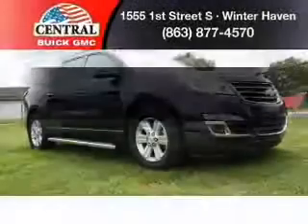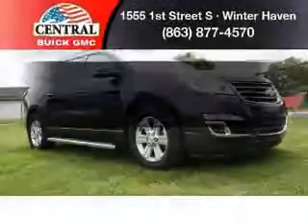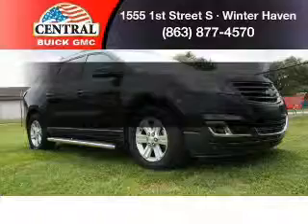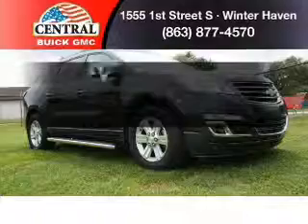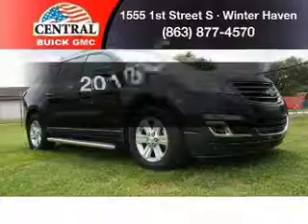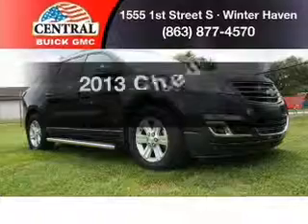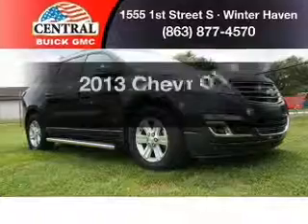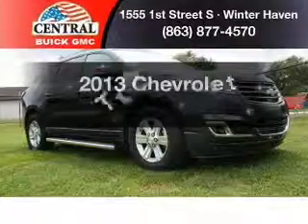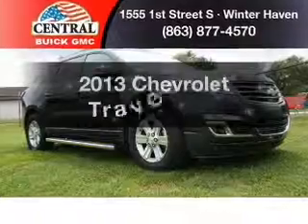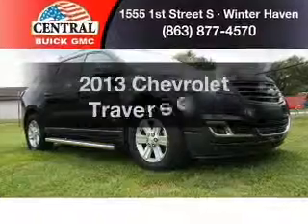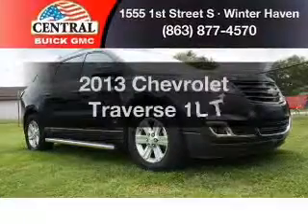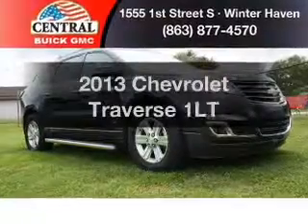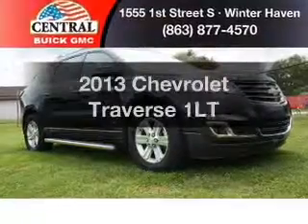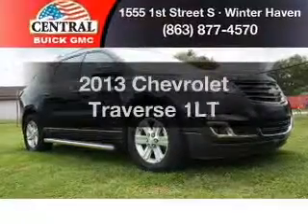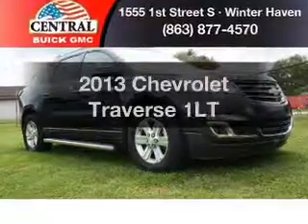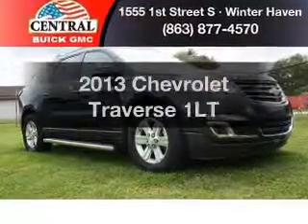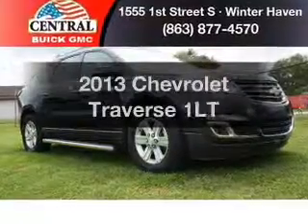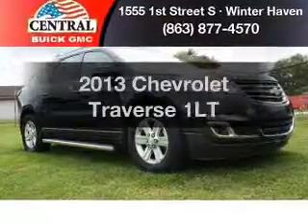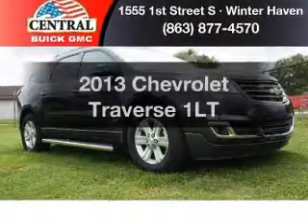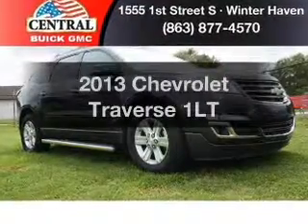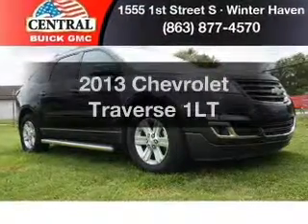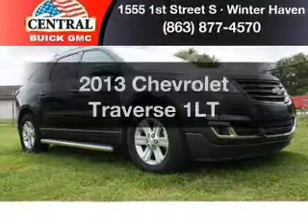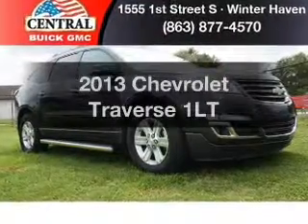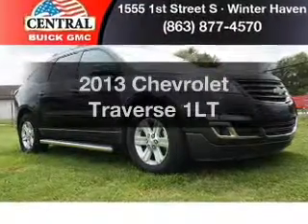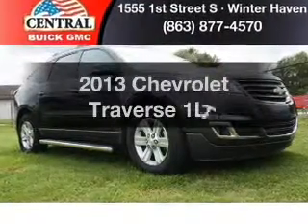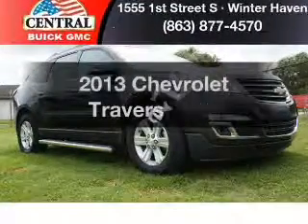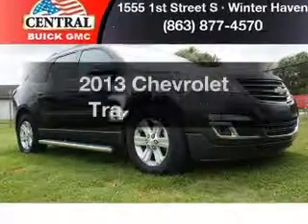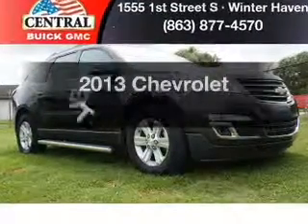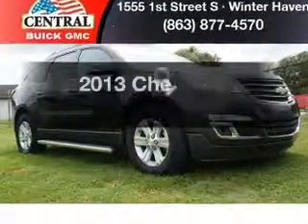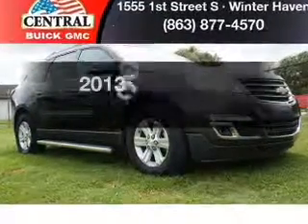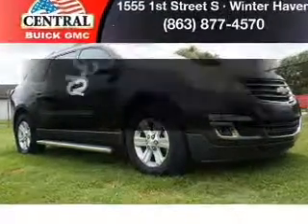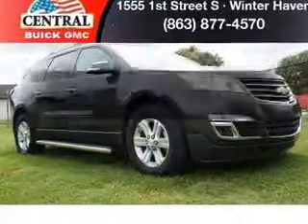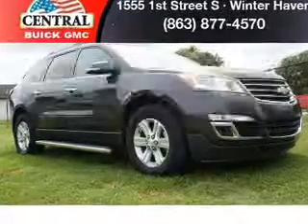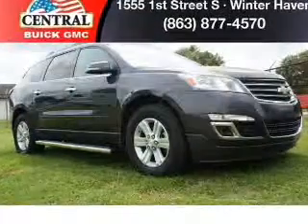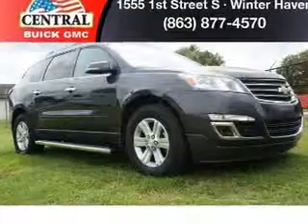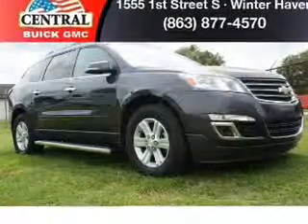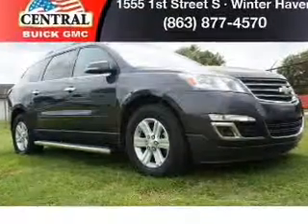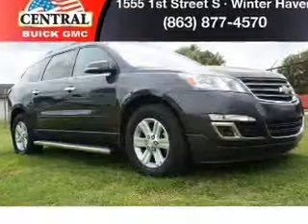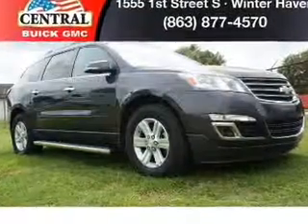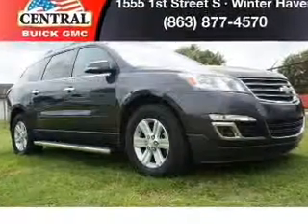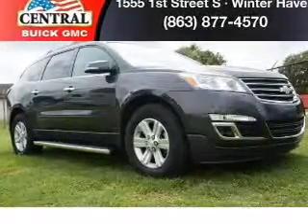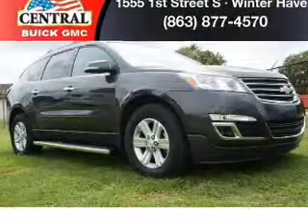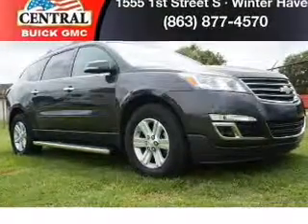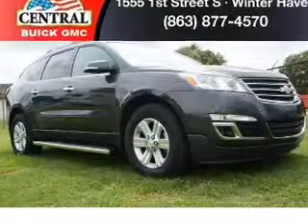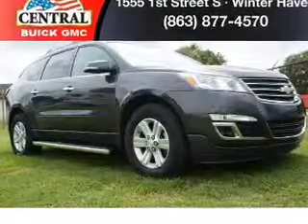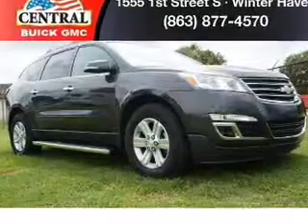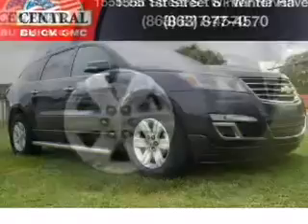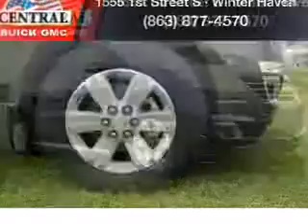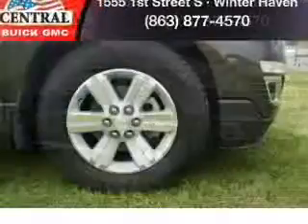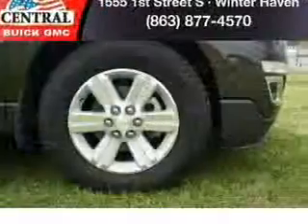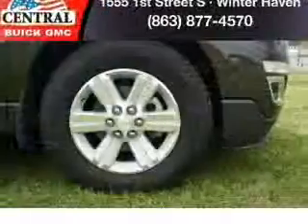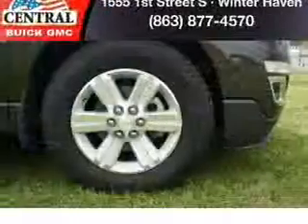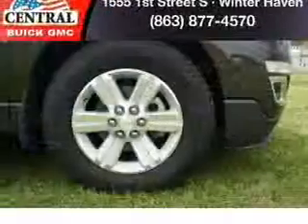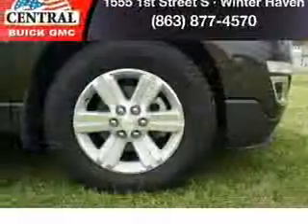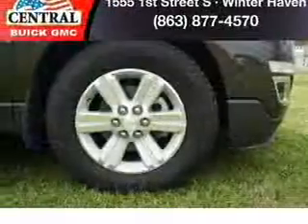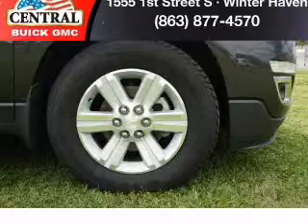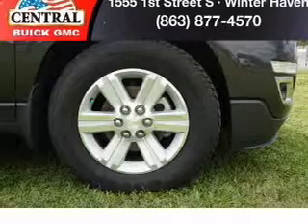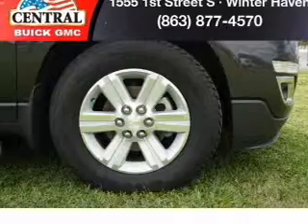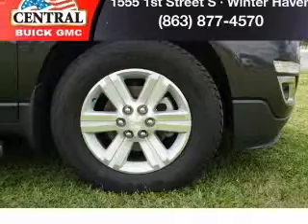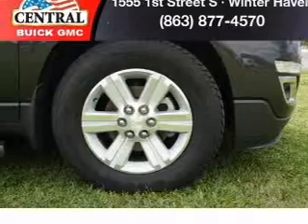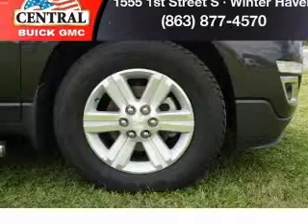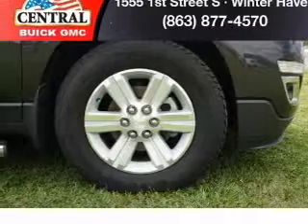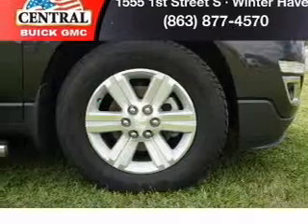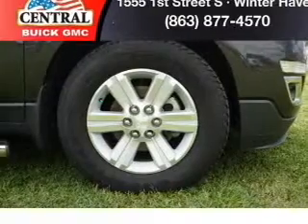Presenting the 2013 Chevrolet Traverse. Travel the roads in style and comfort in this great vehicle.